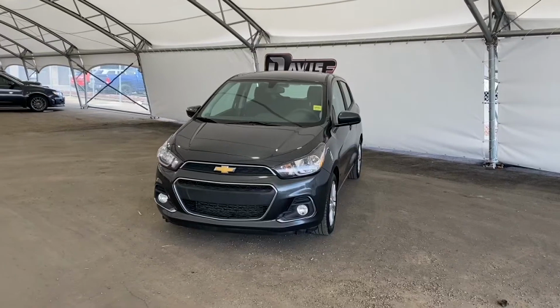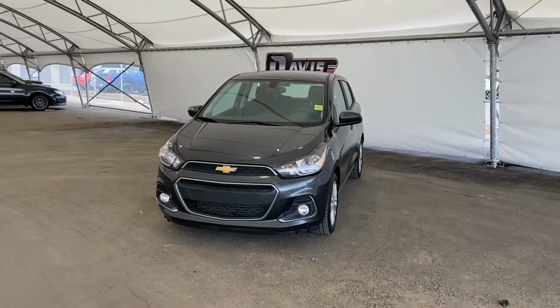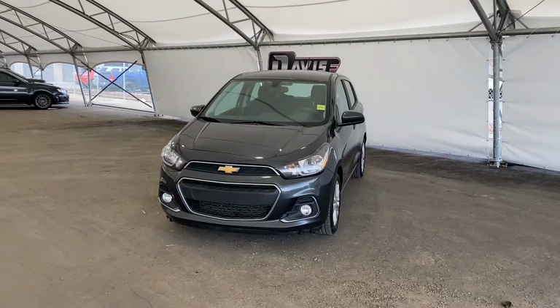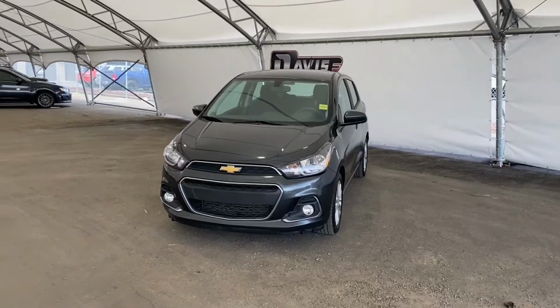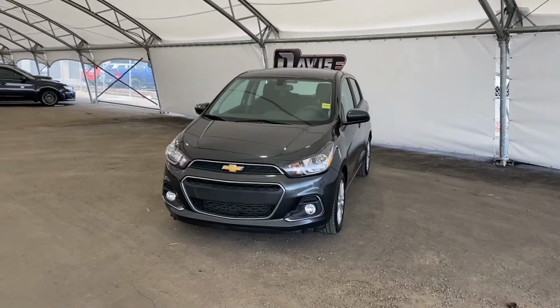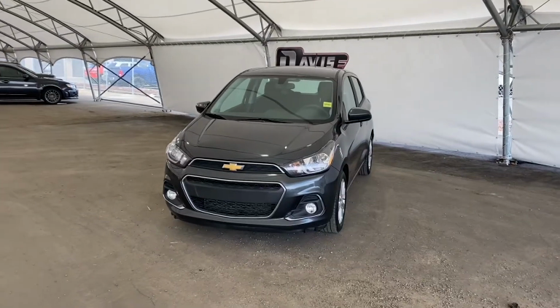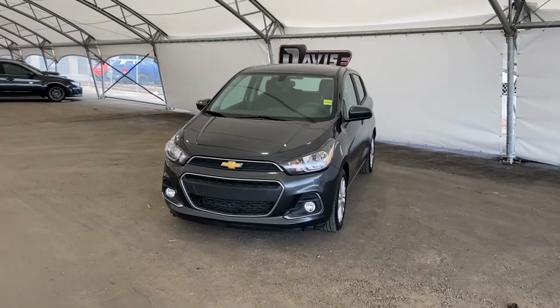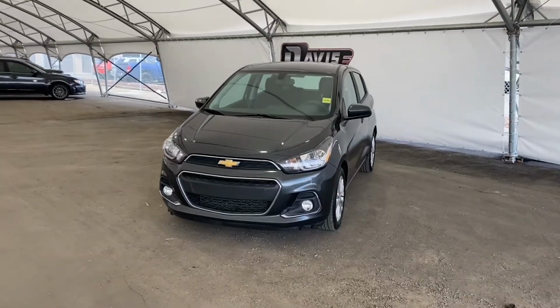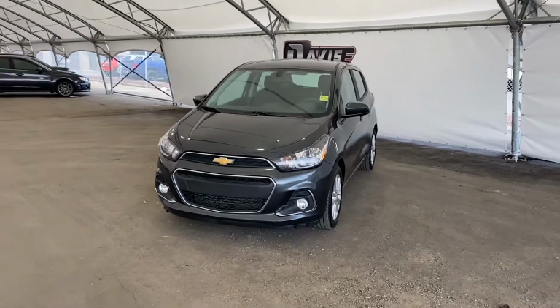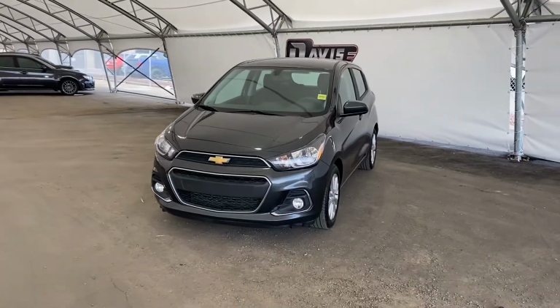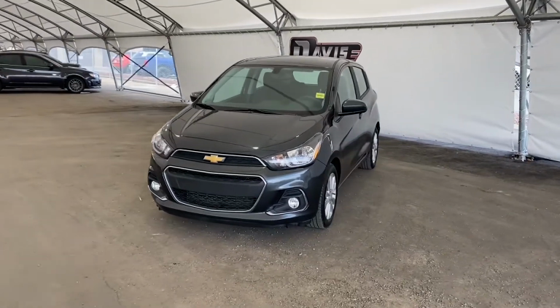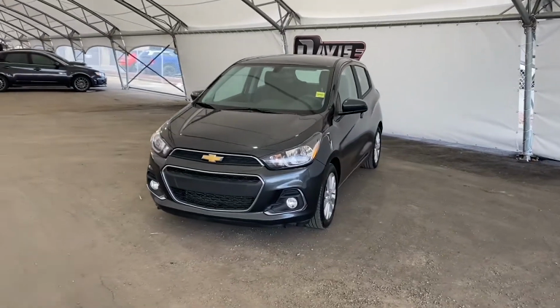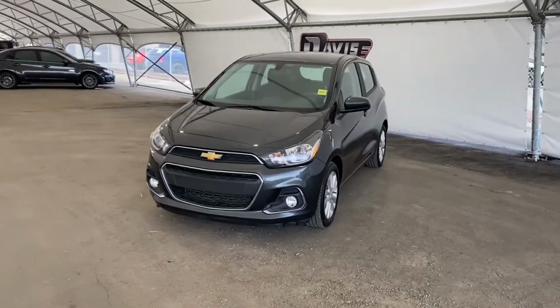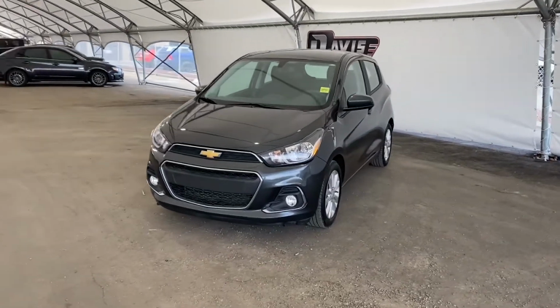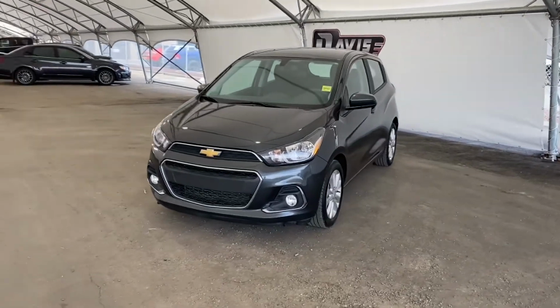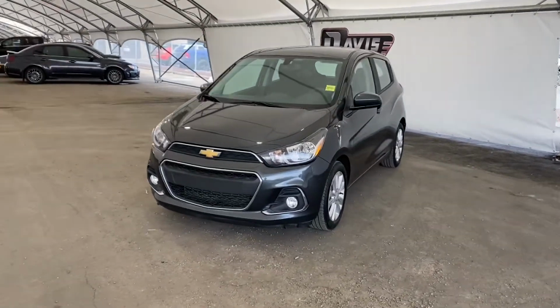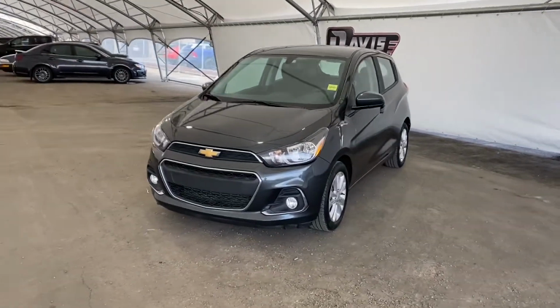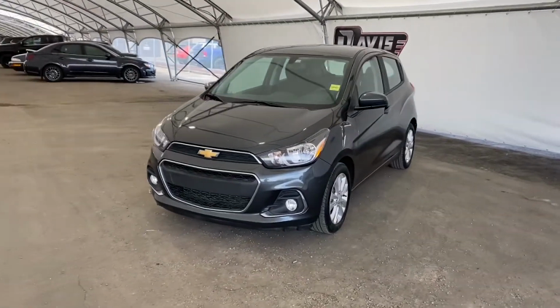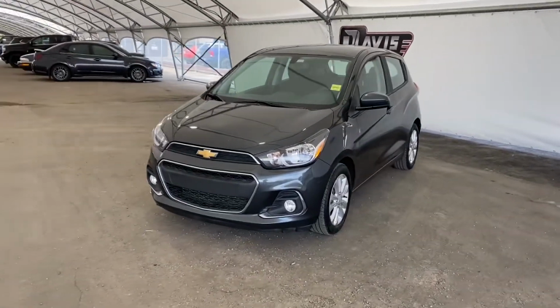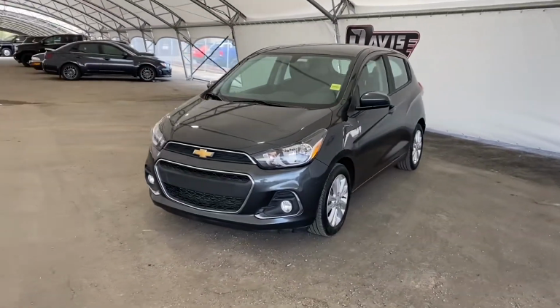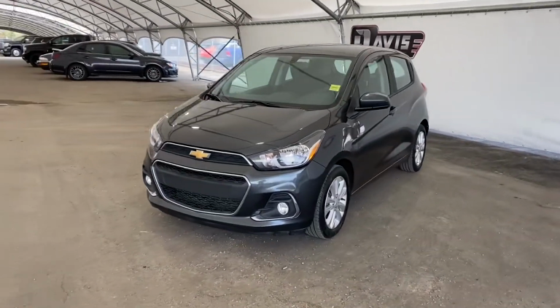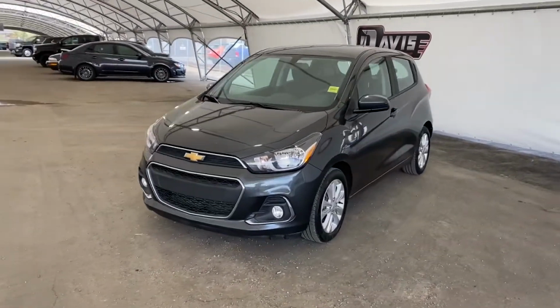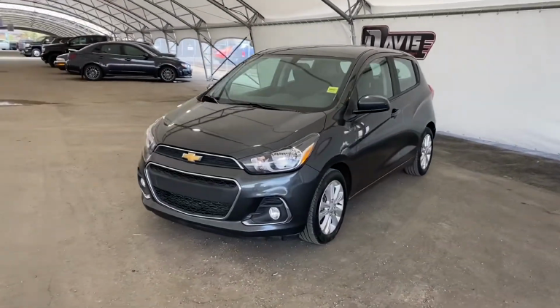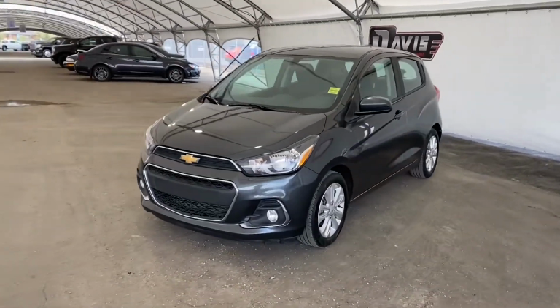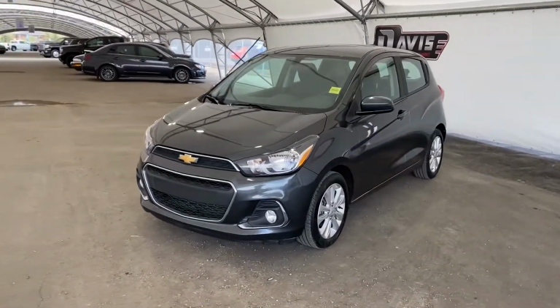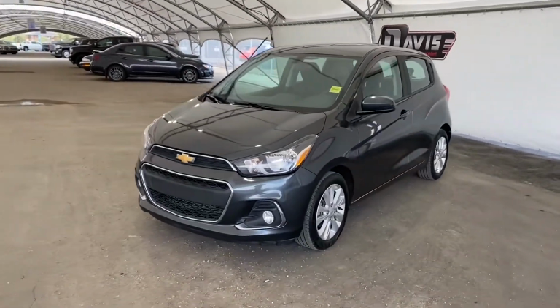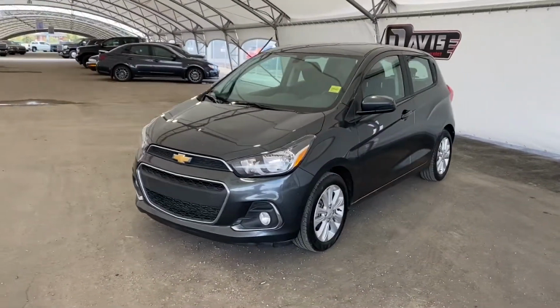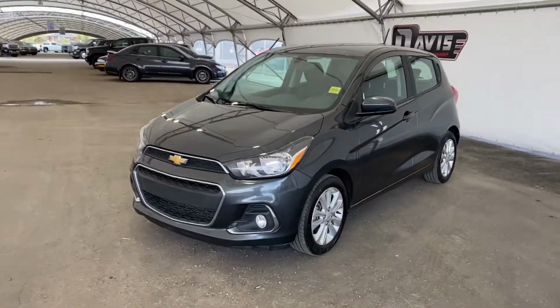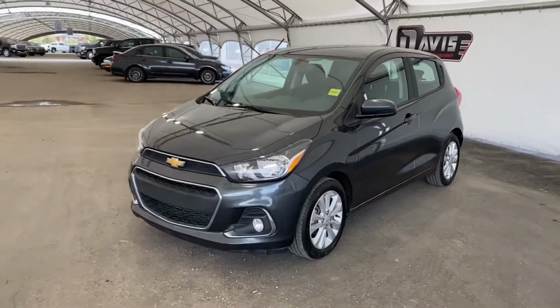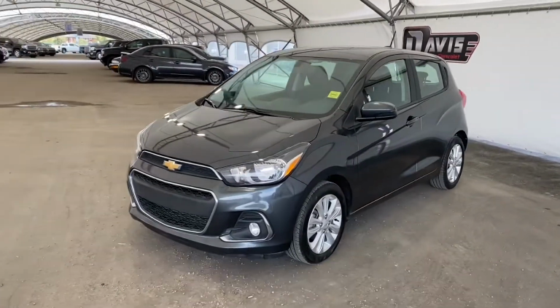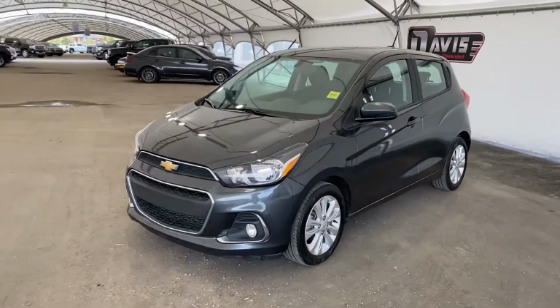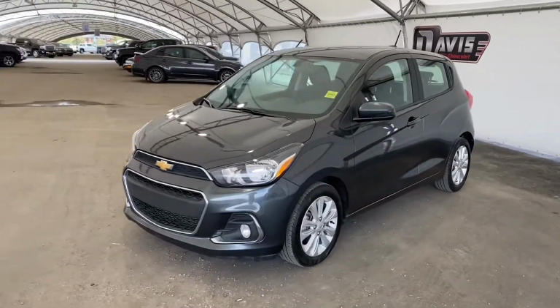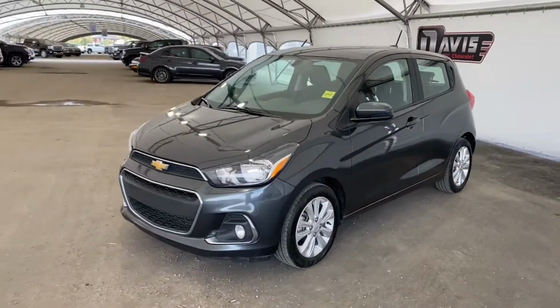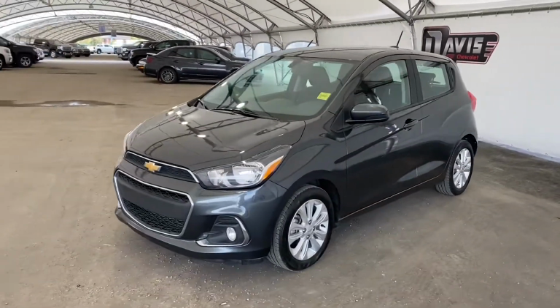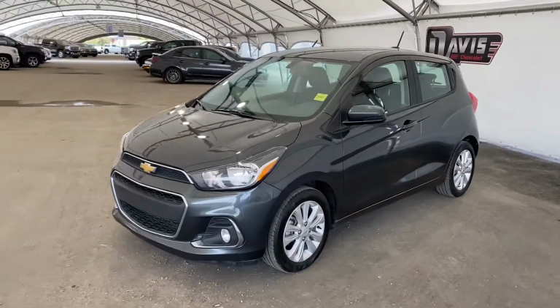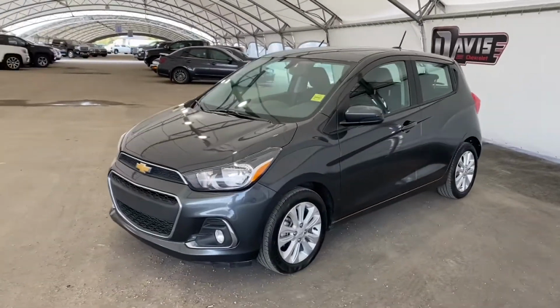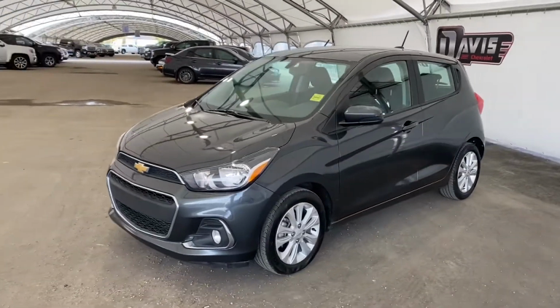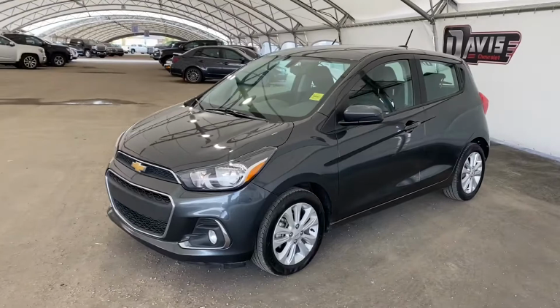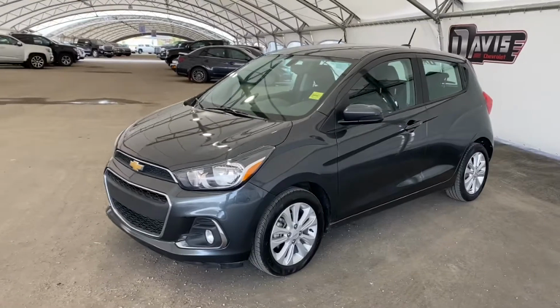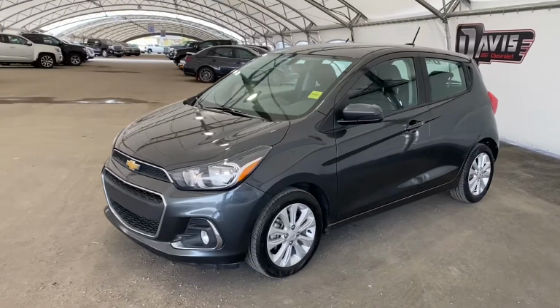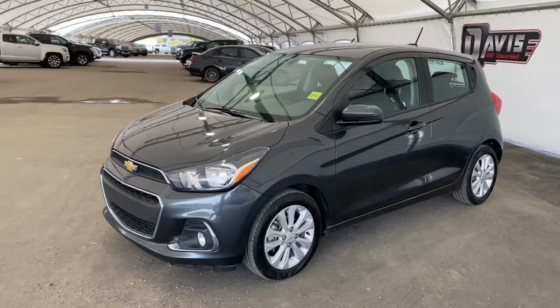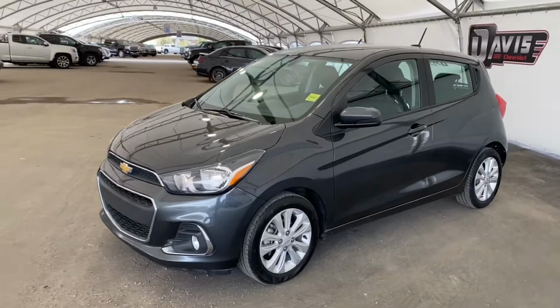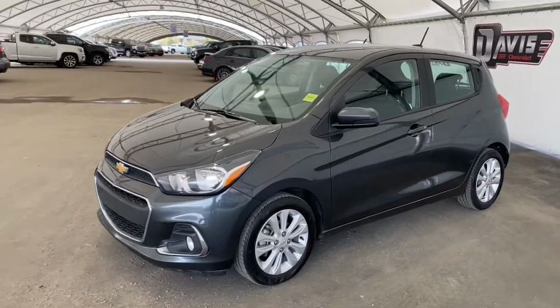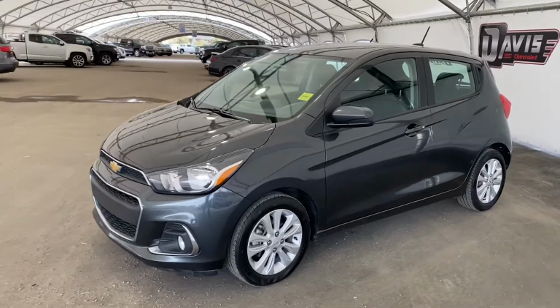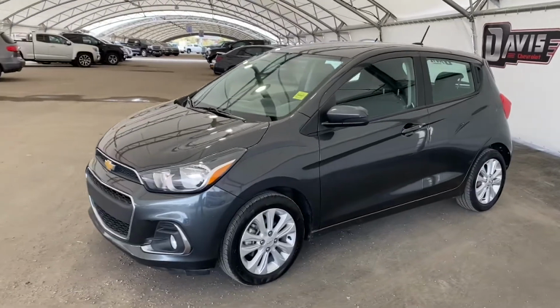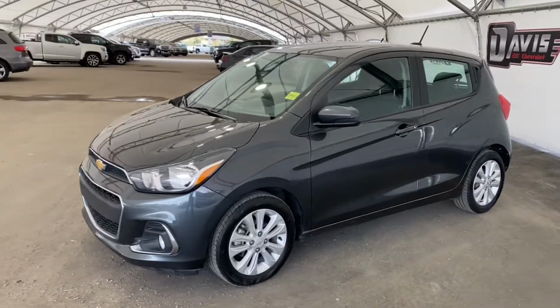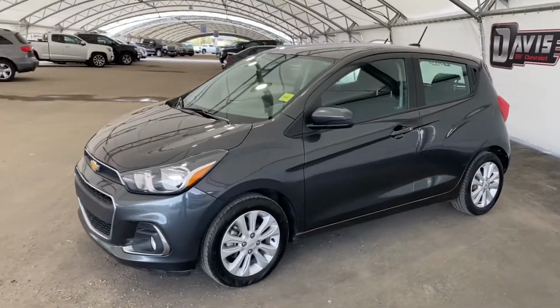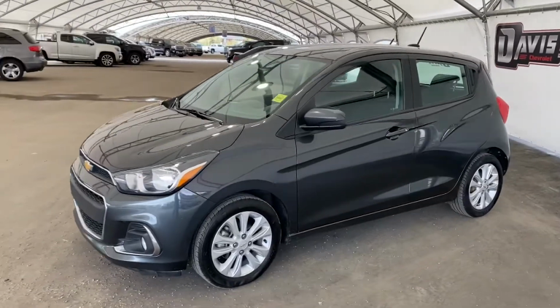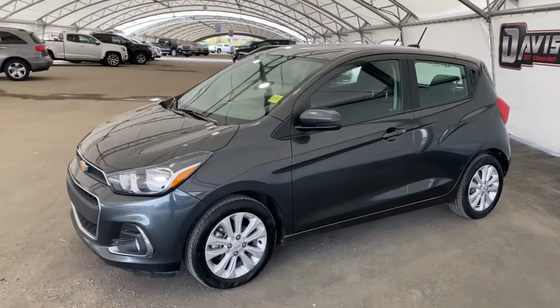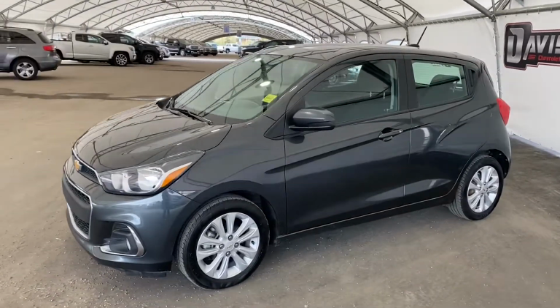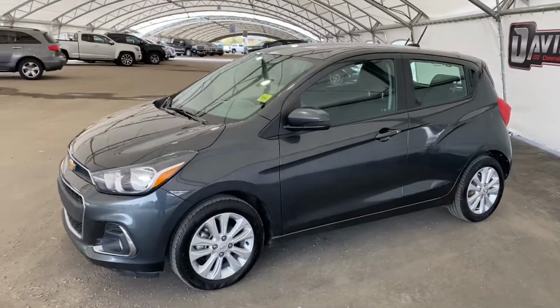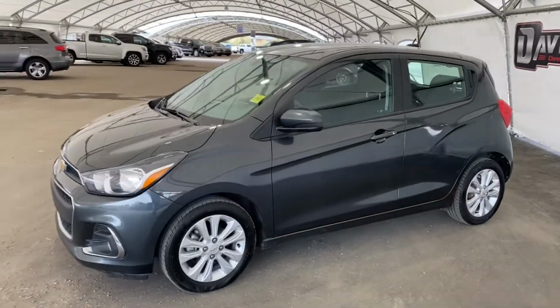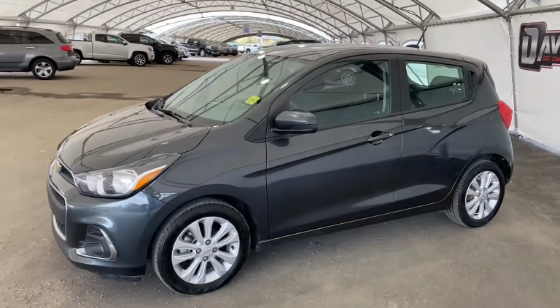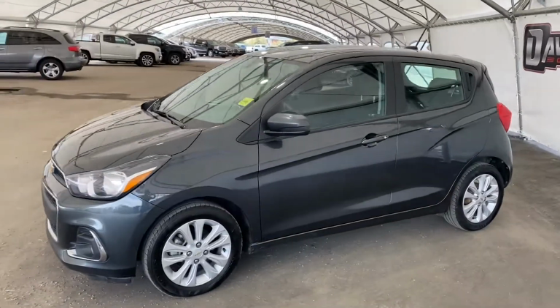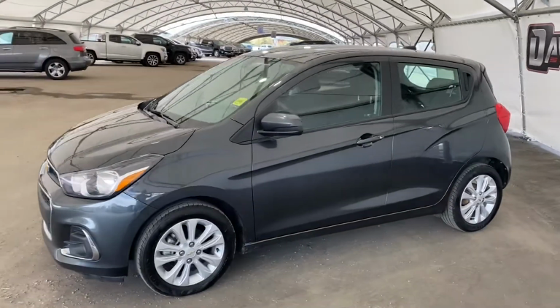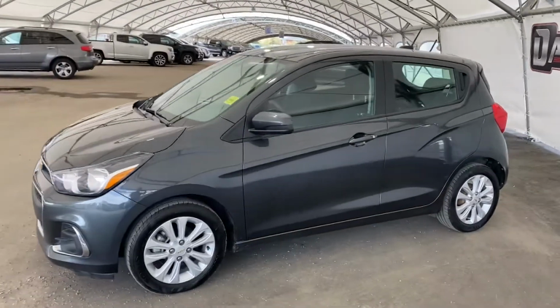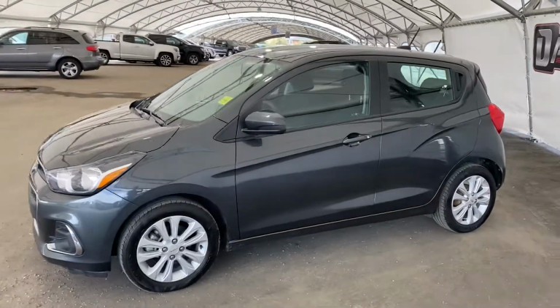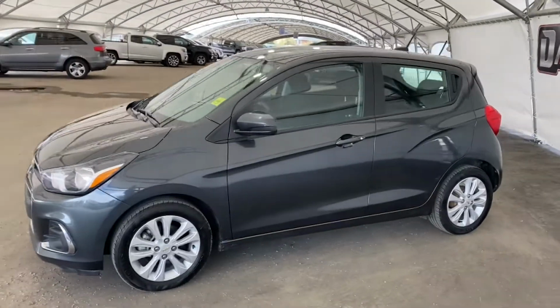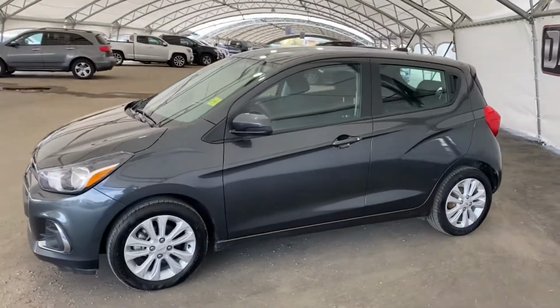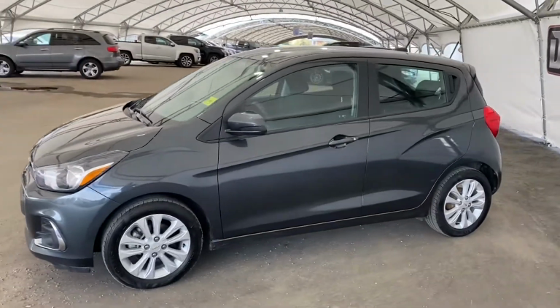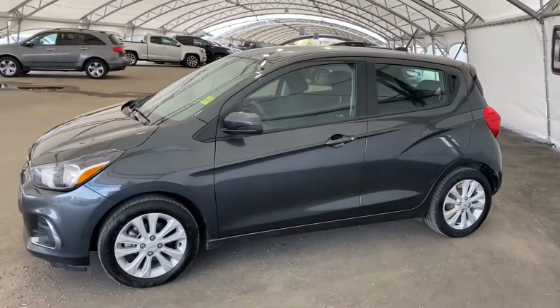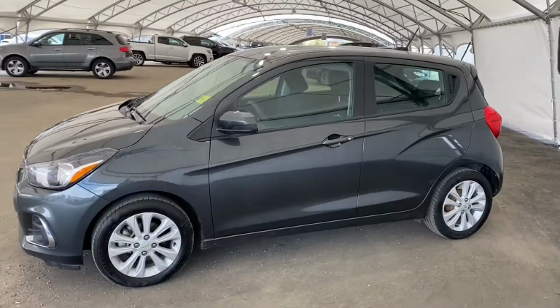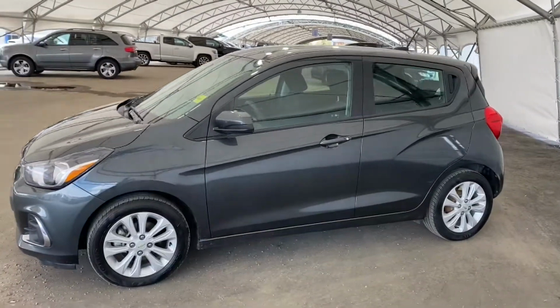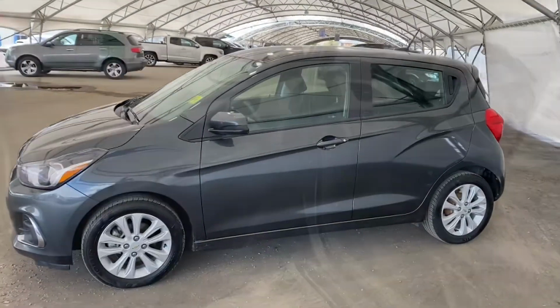Hey everyone, so right now we are looking at a pre-owned 2018 Chevrolet Spark LT.